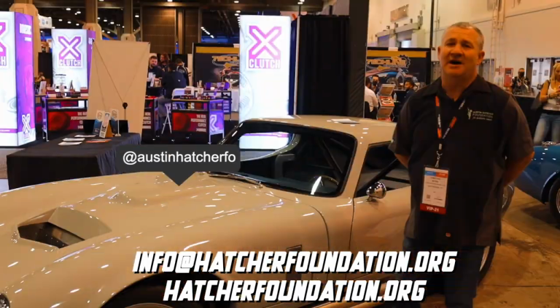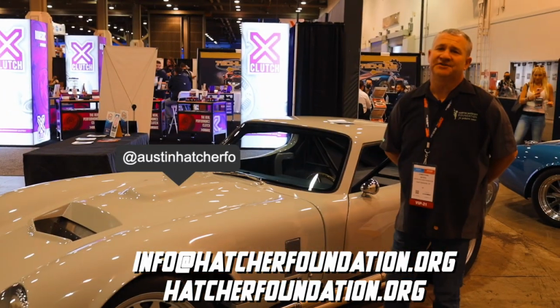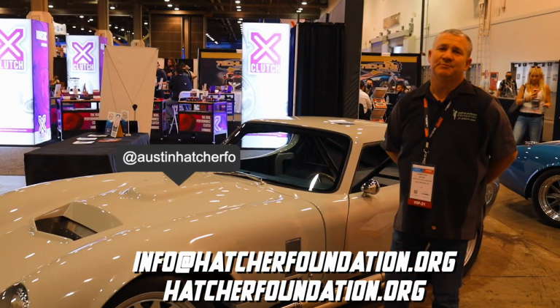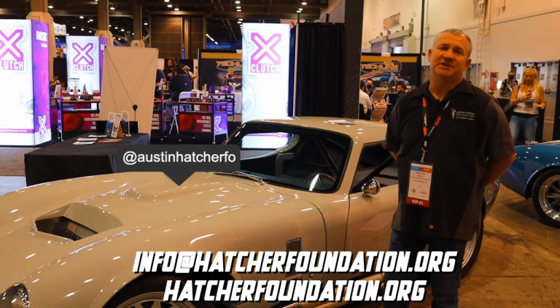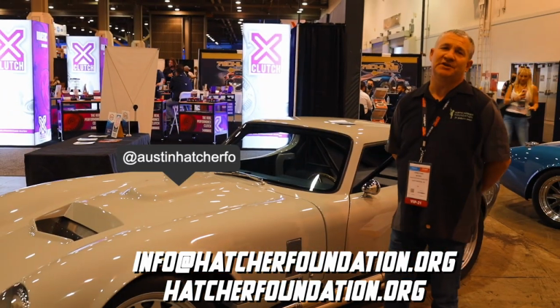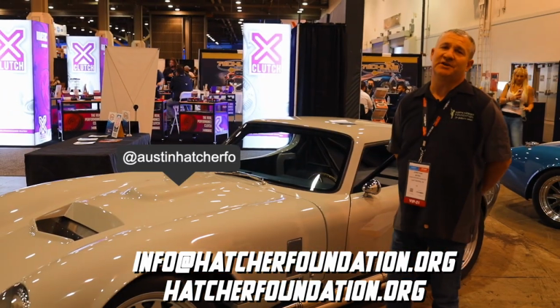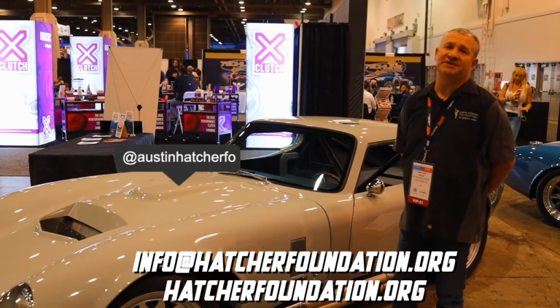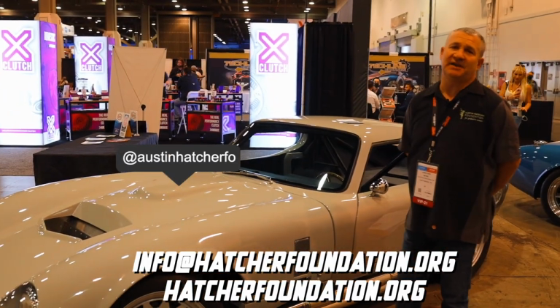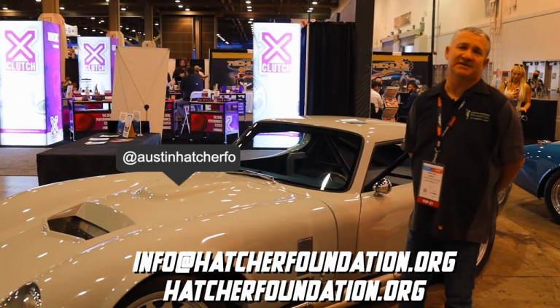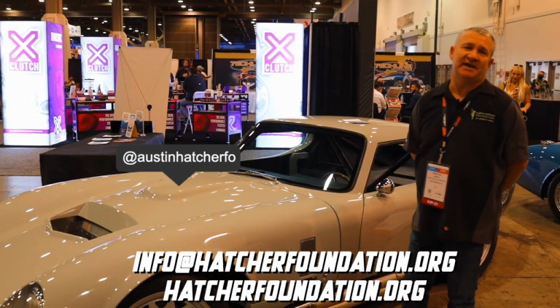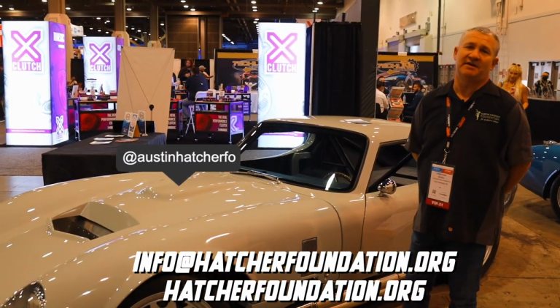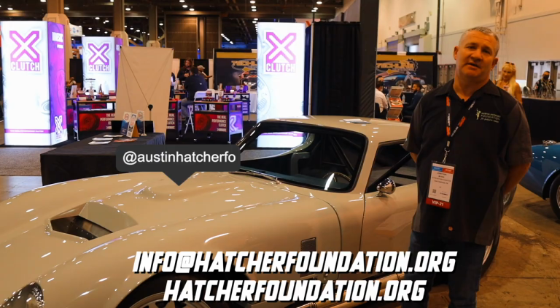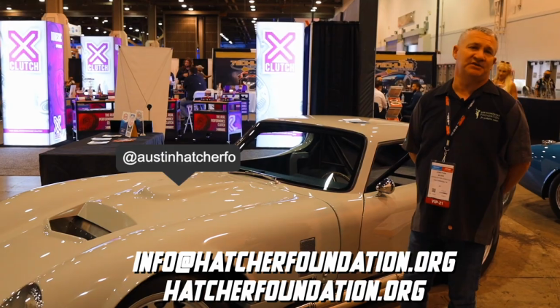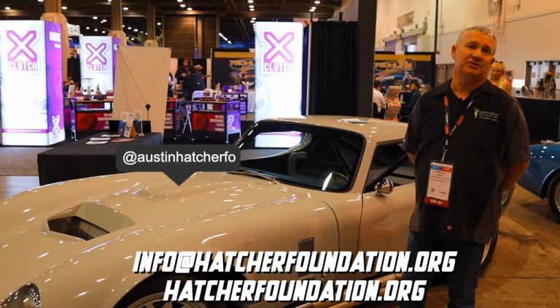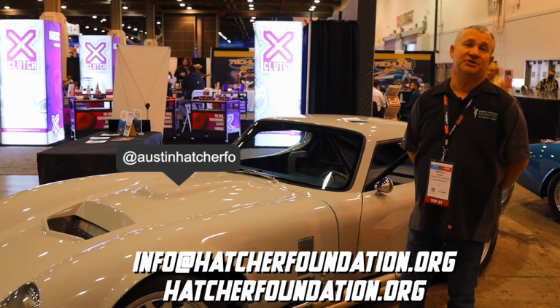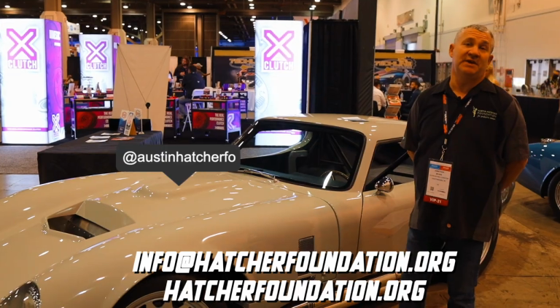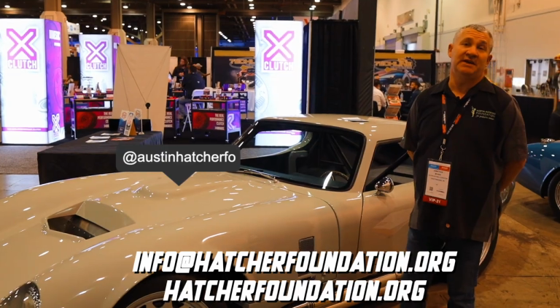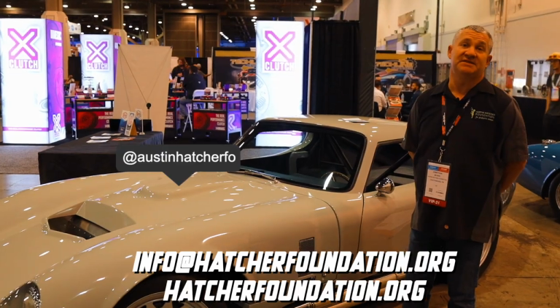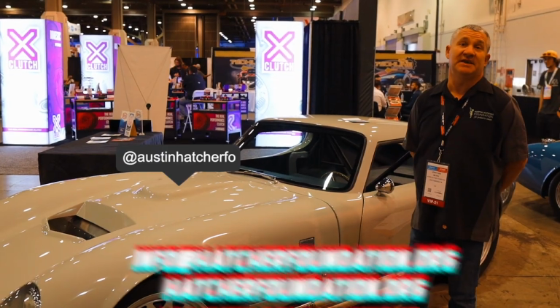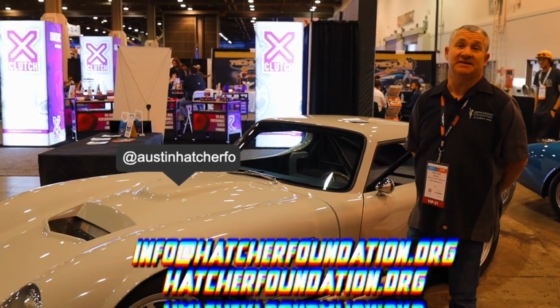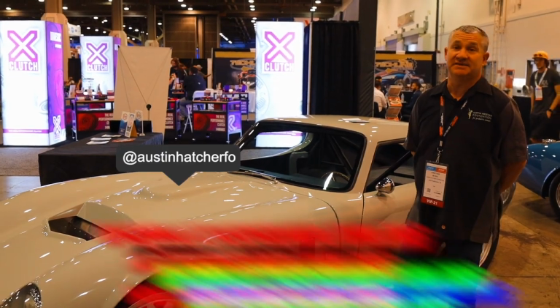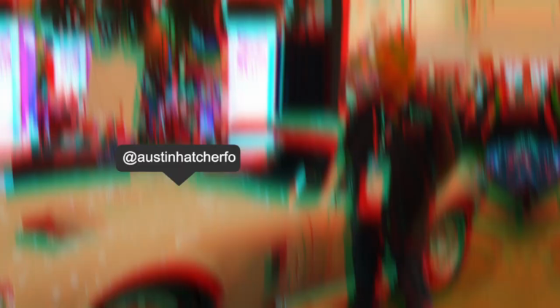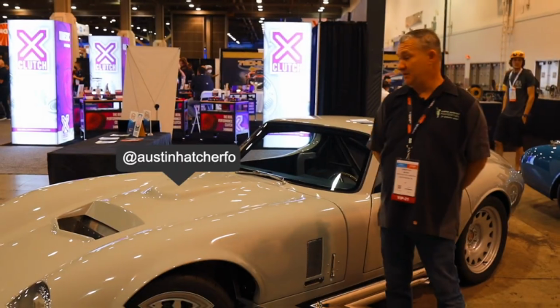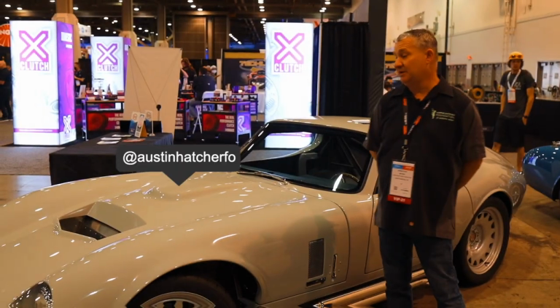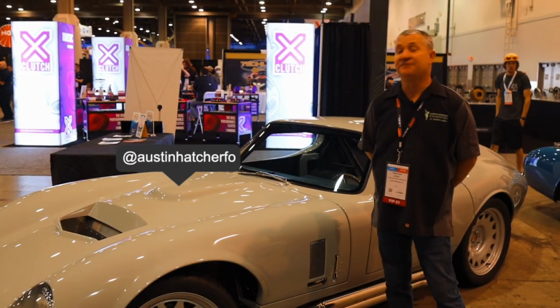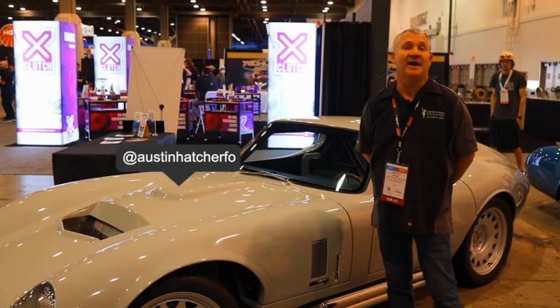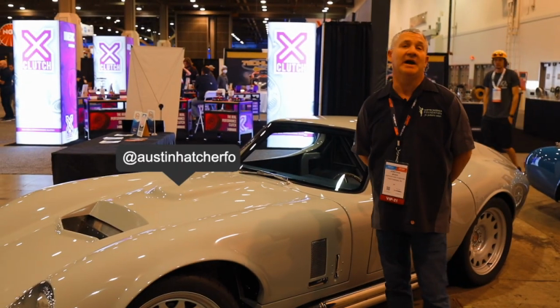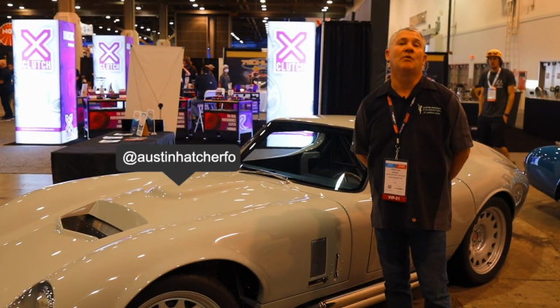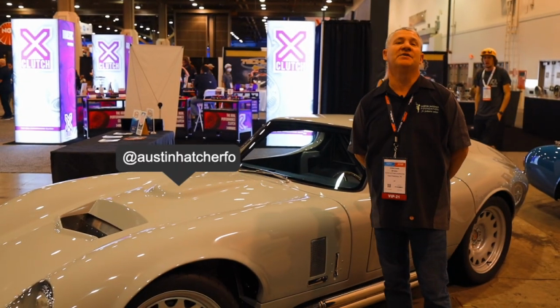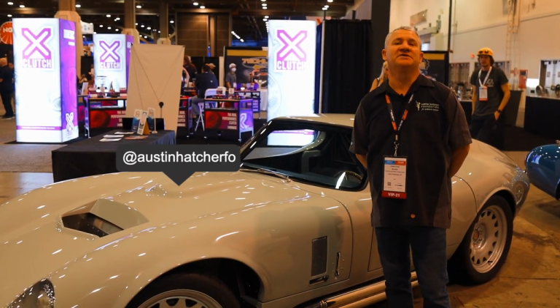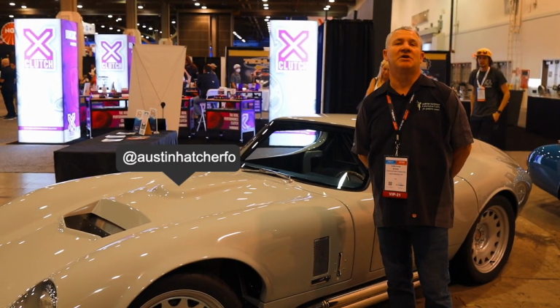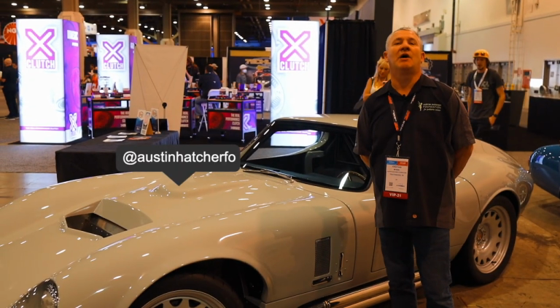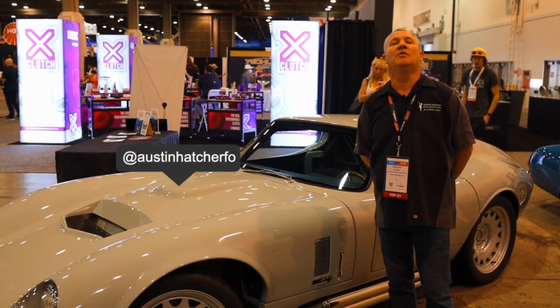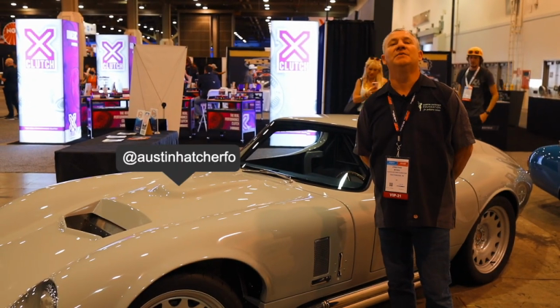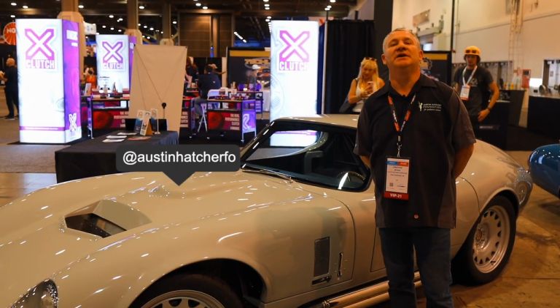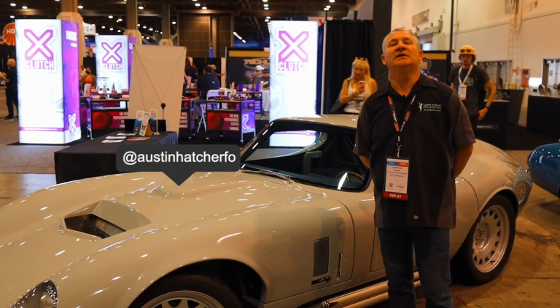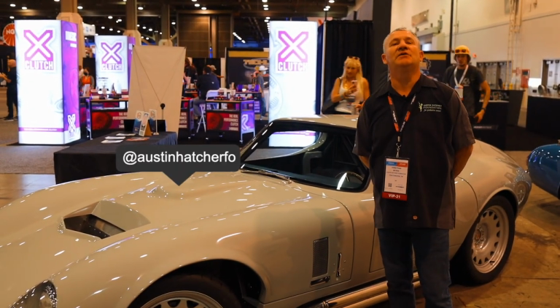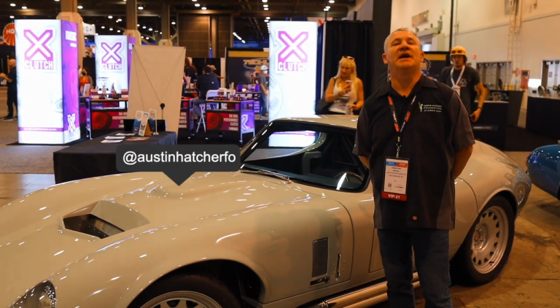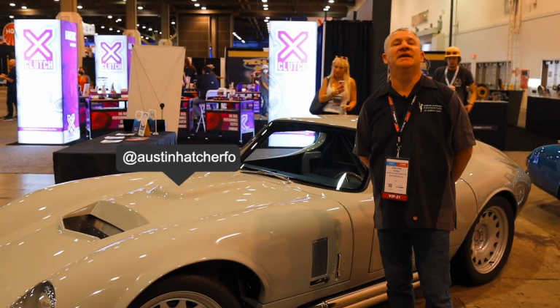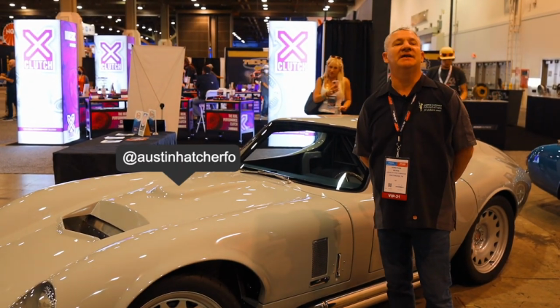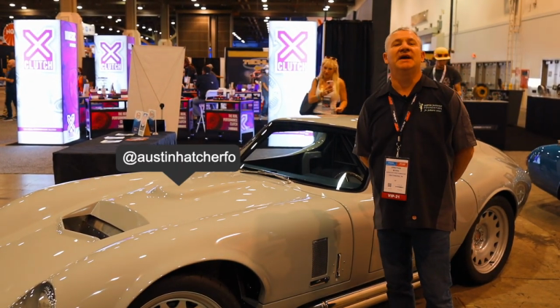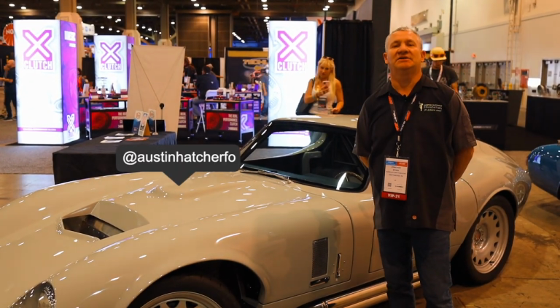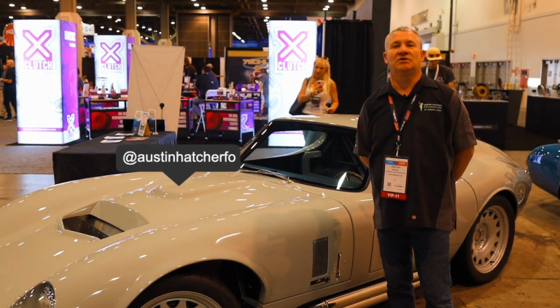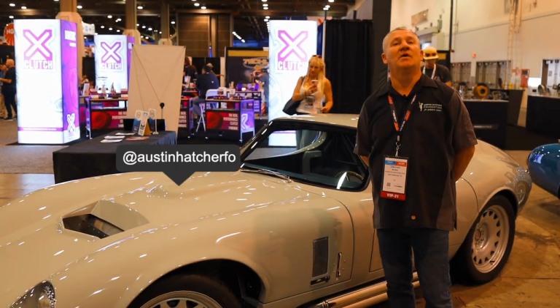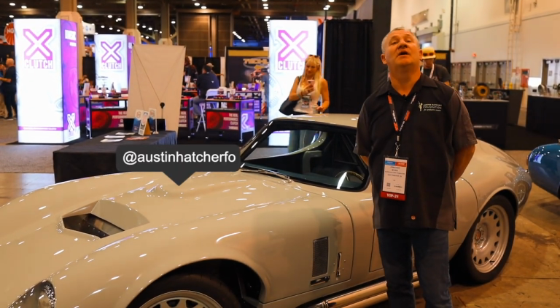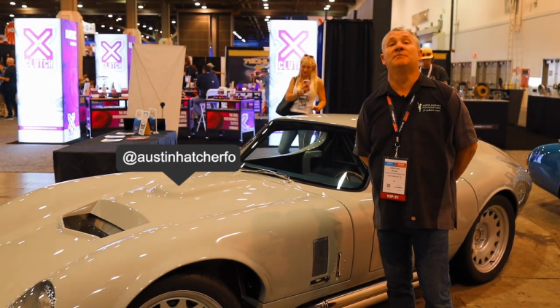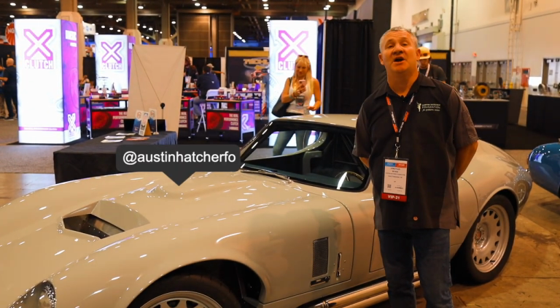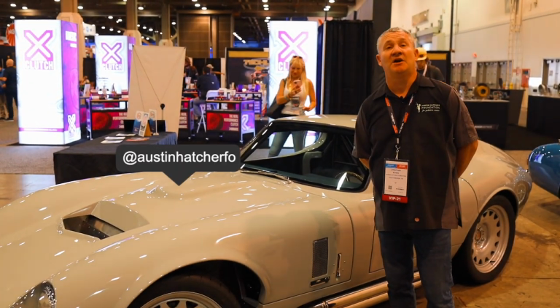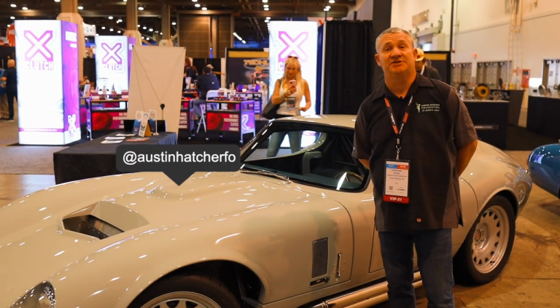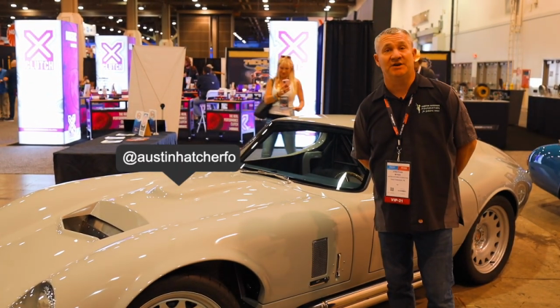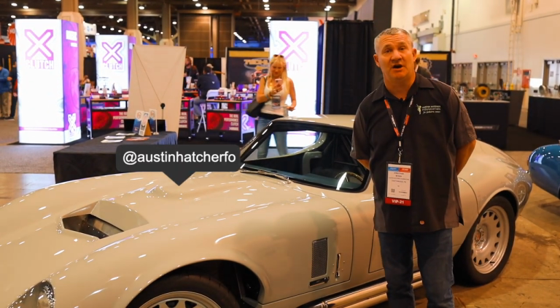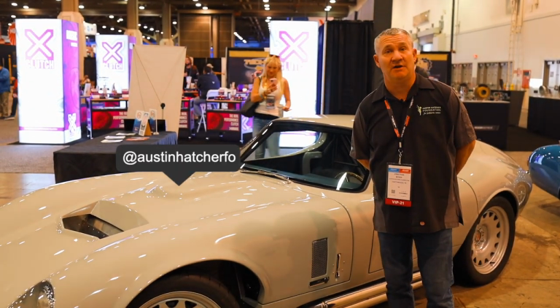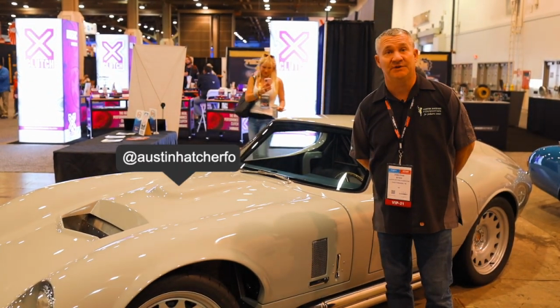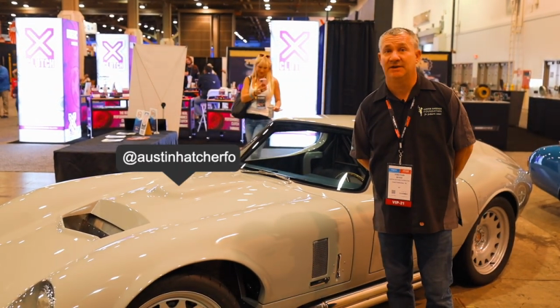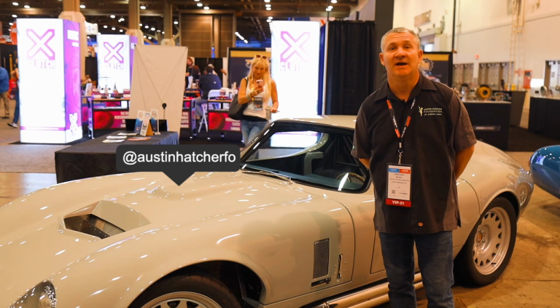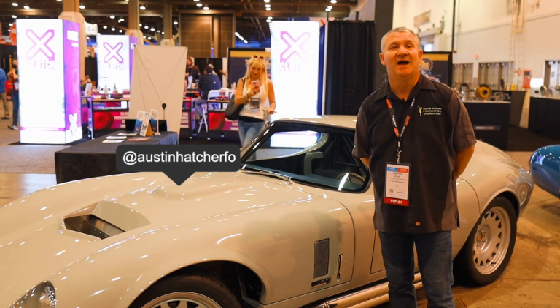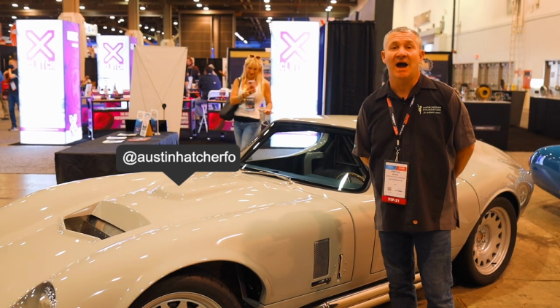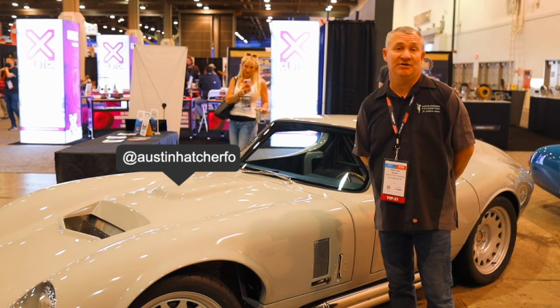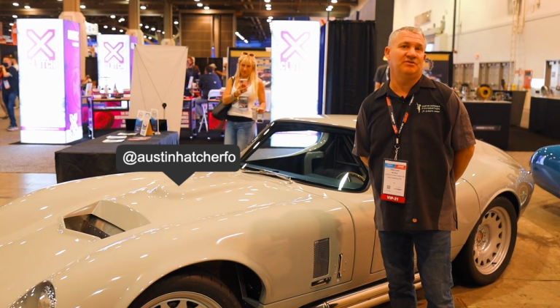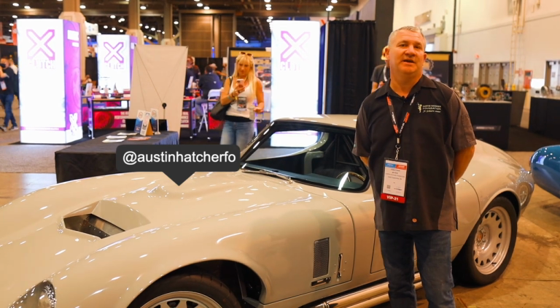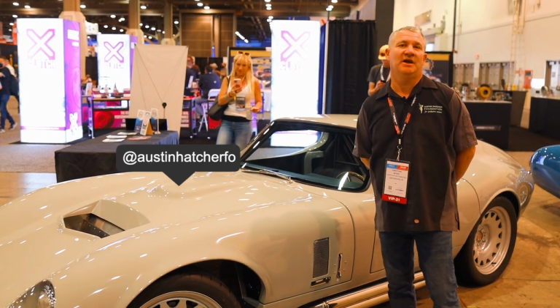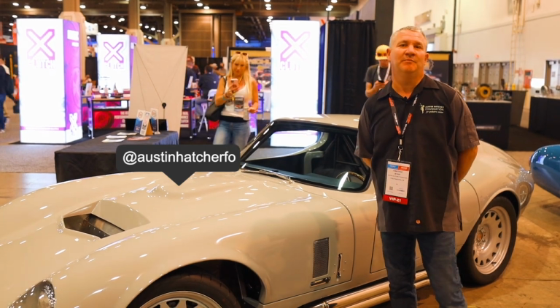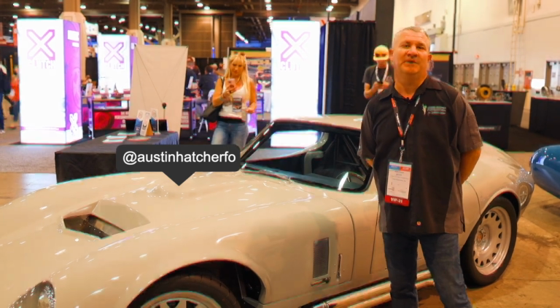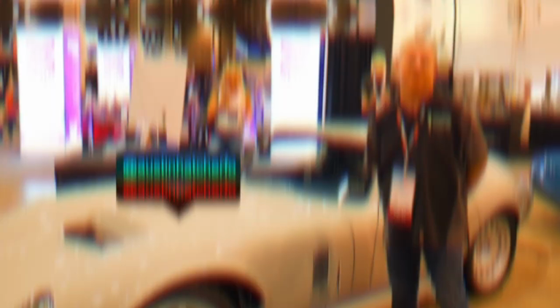You can contact us through info@hatcherfoundation.org. Also be sure to check us out on our social media sites where you can find out where this car will be located next, where it'll be auctioned off, and how you can help us.